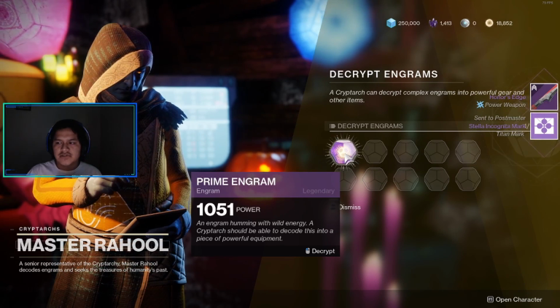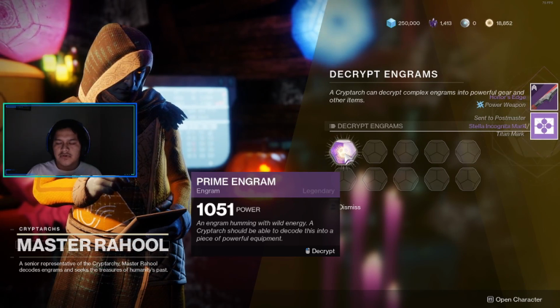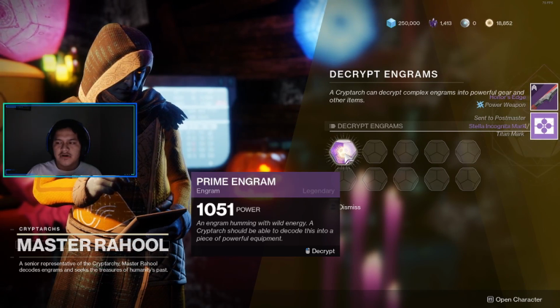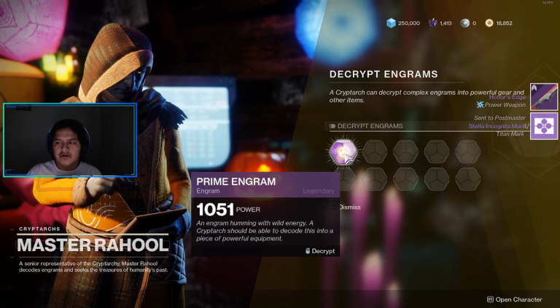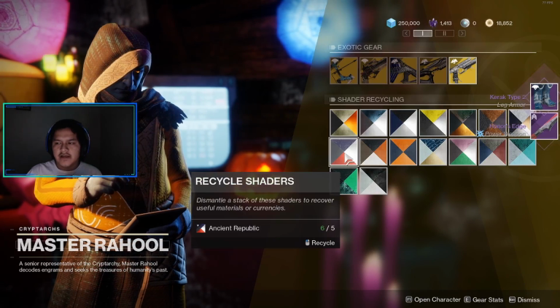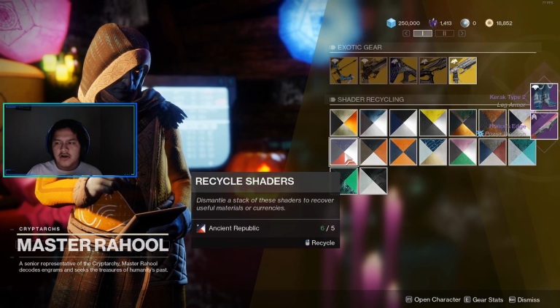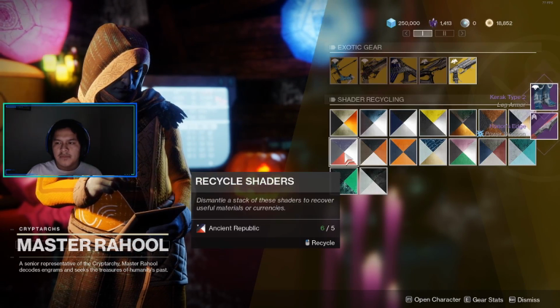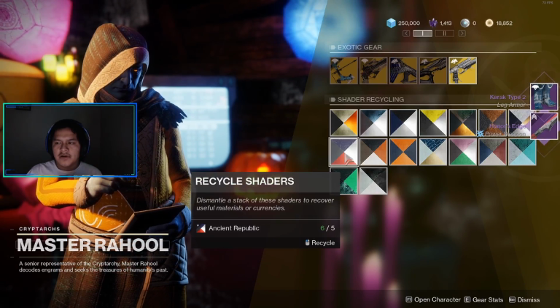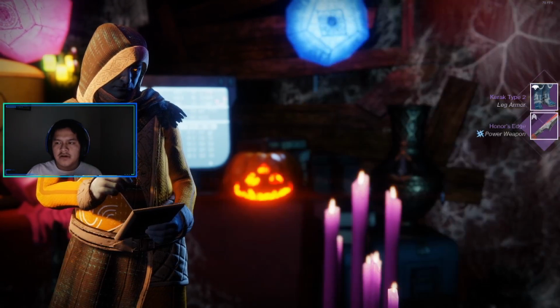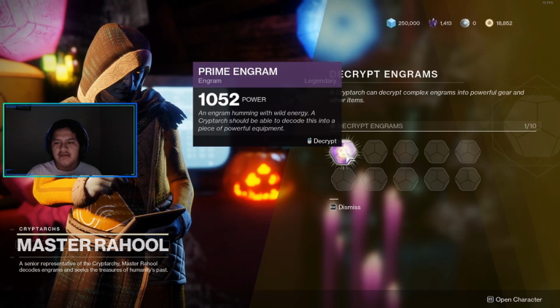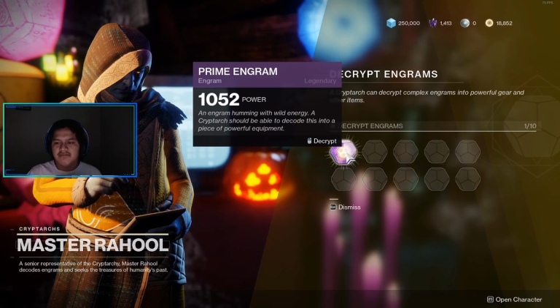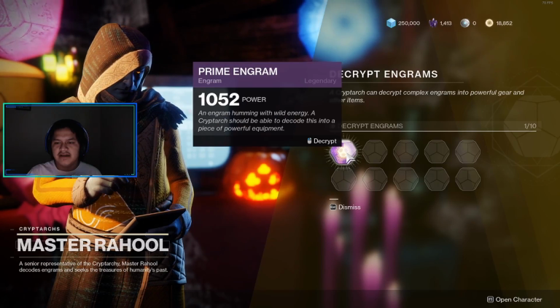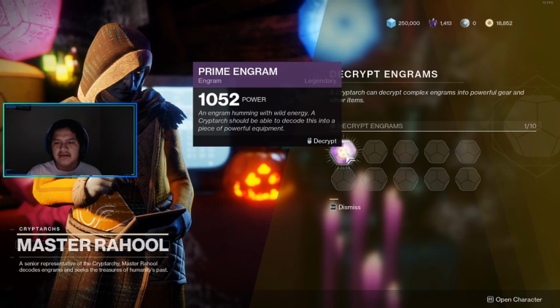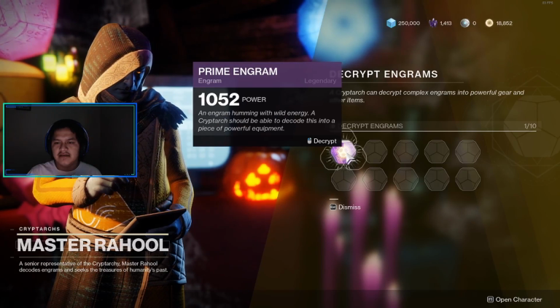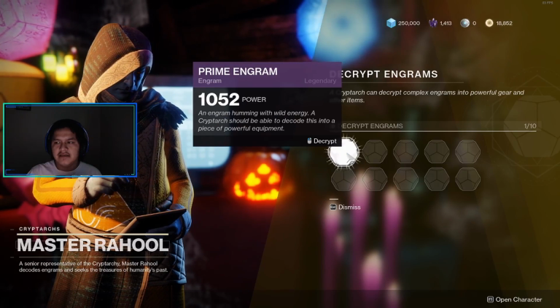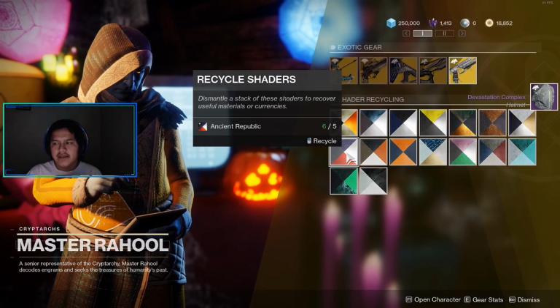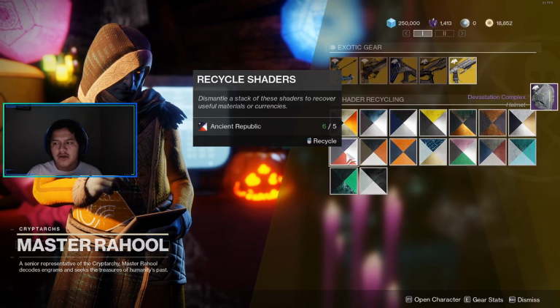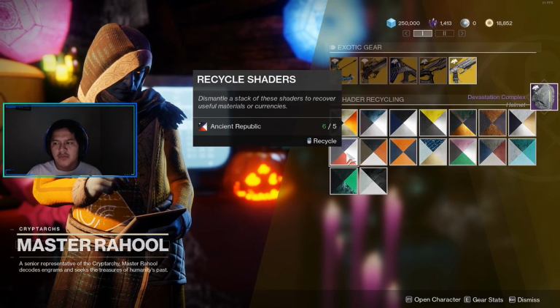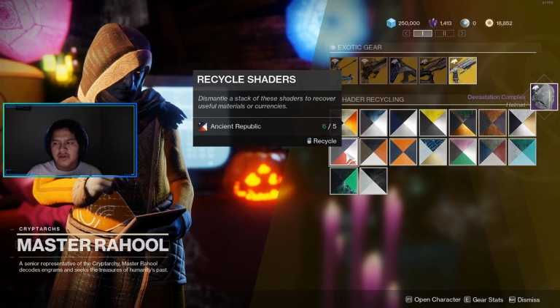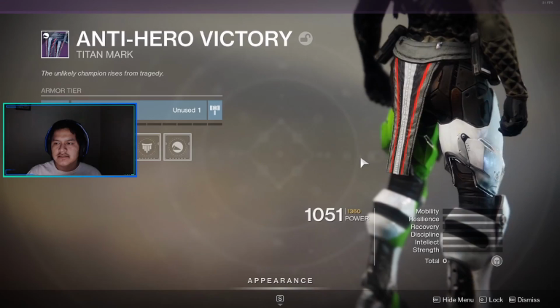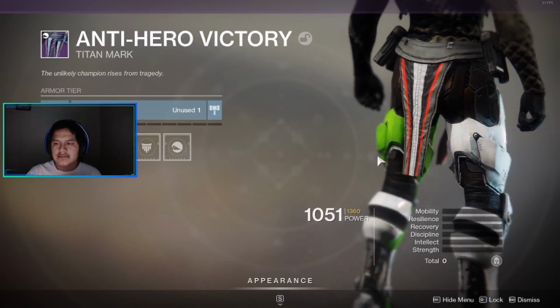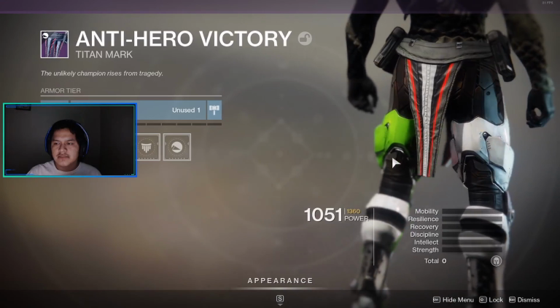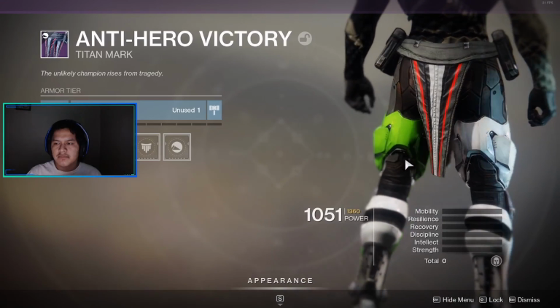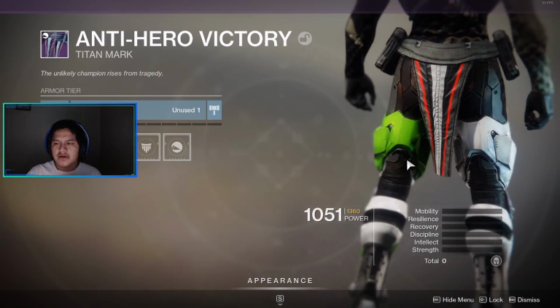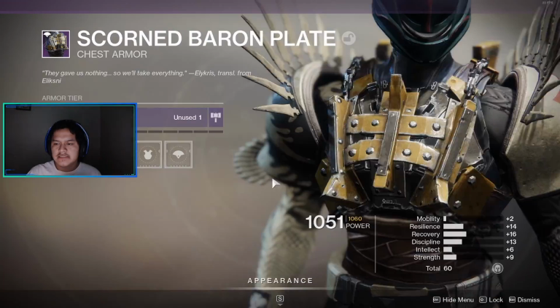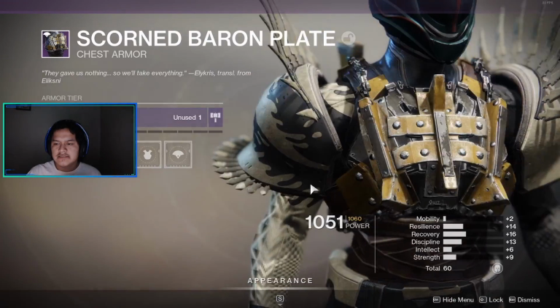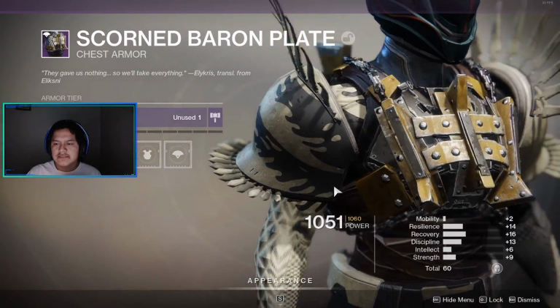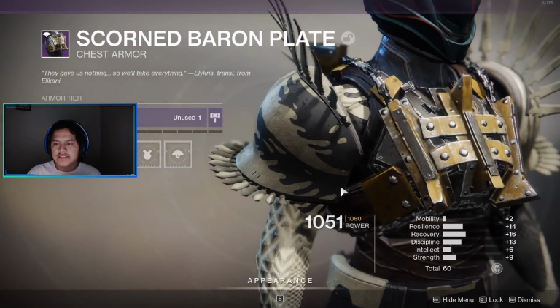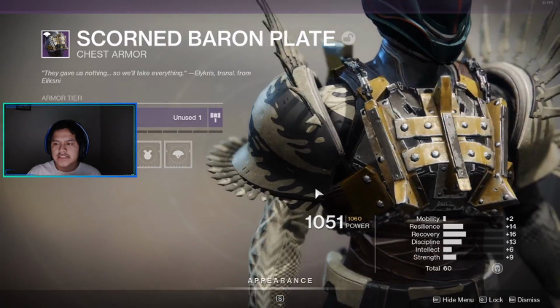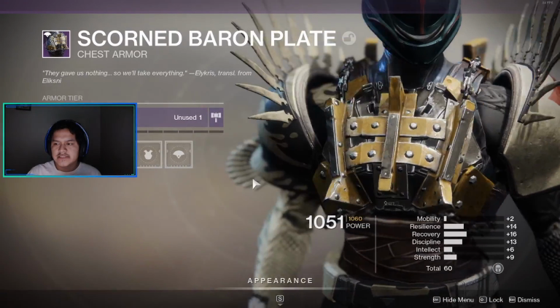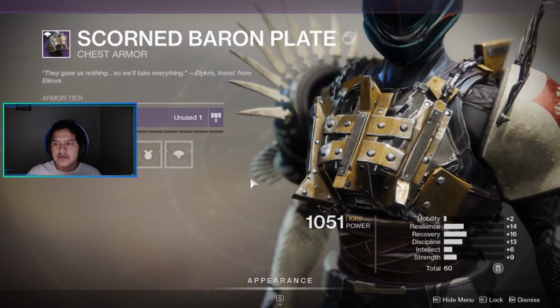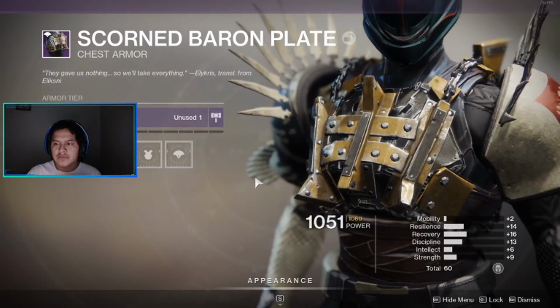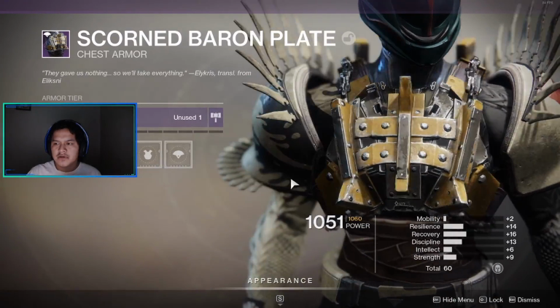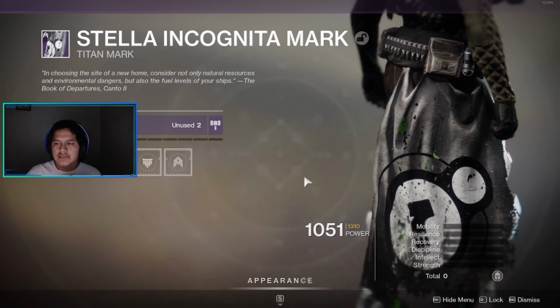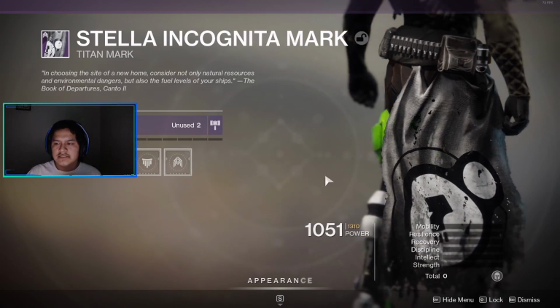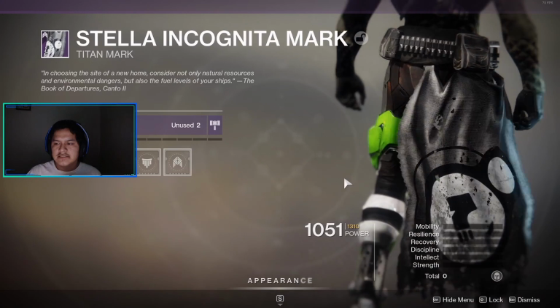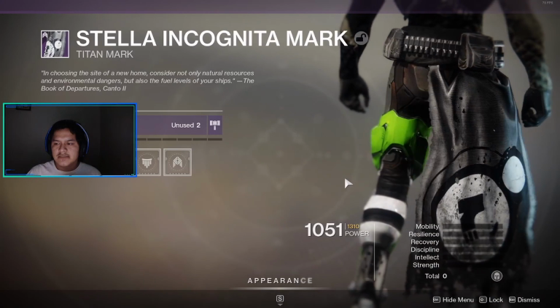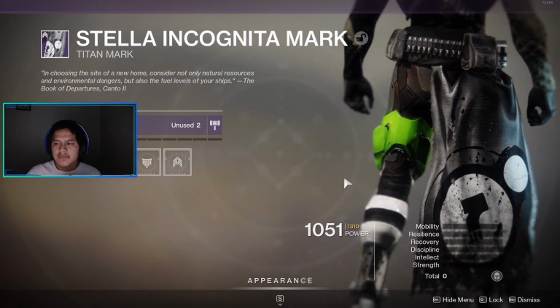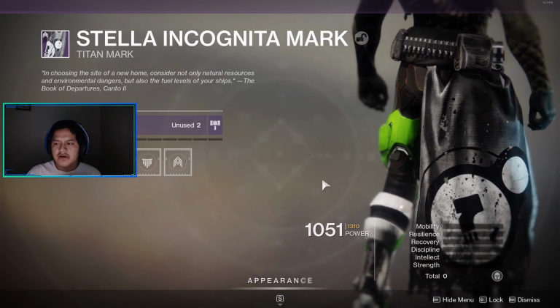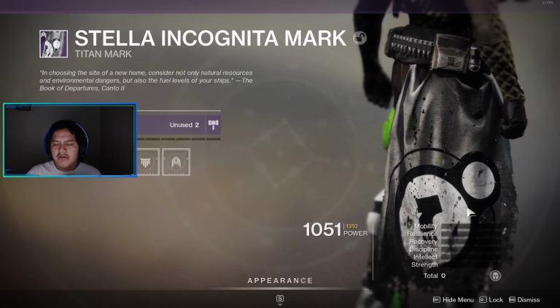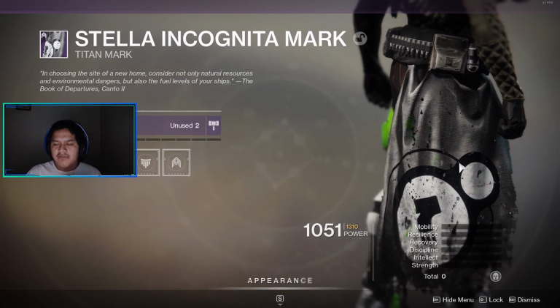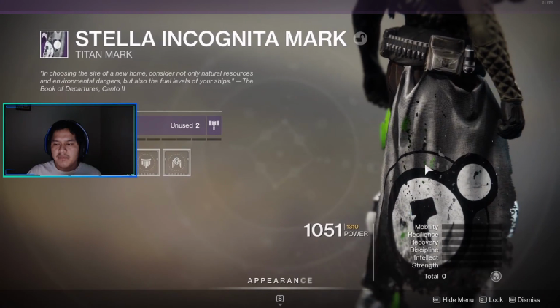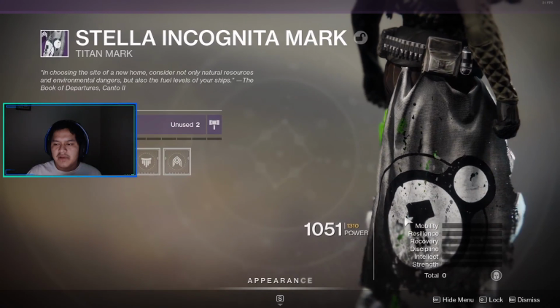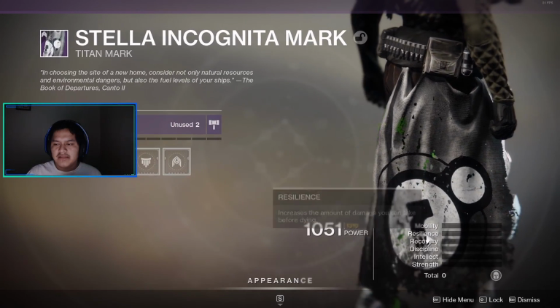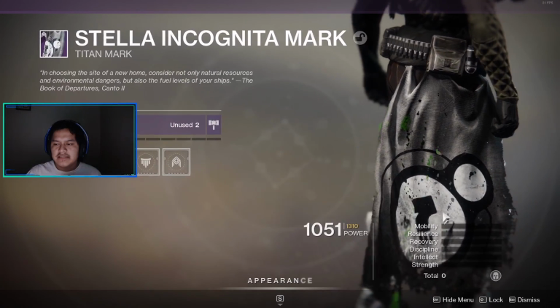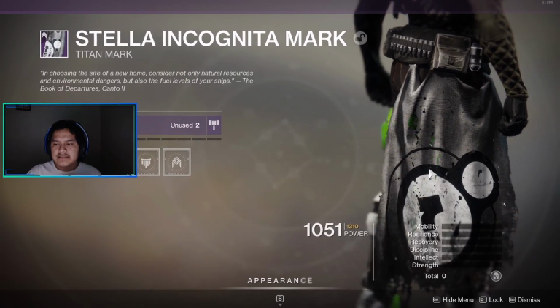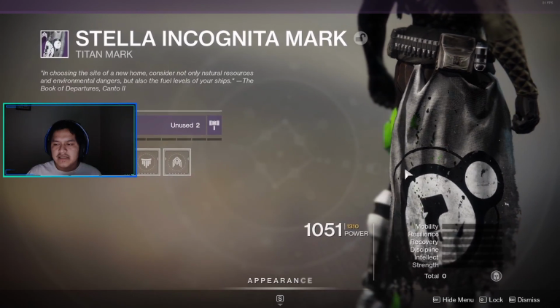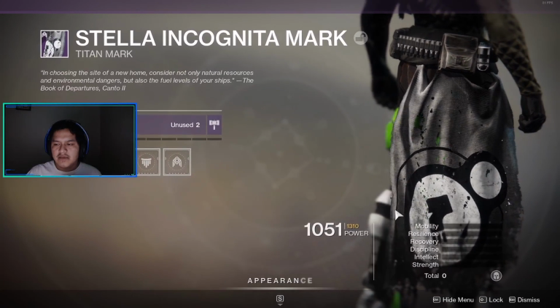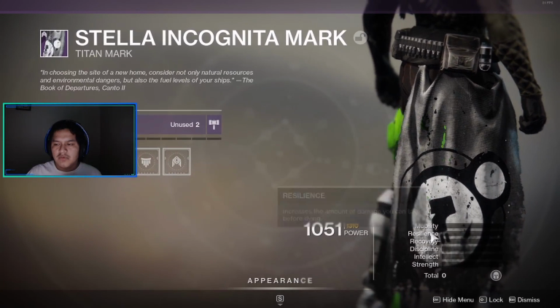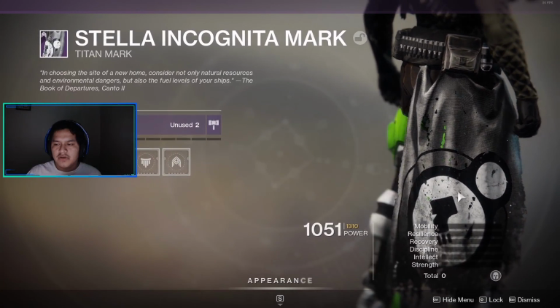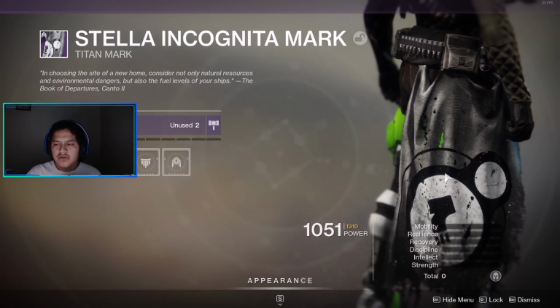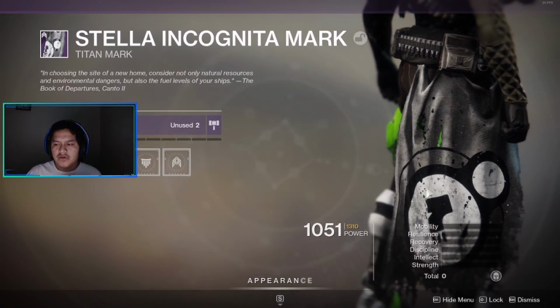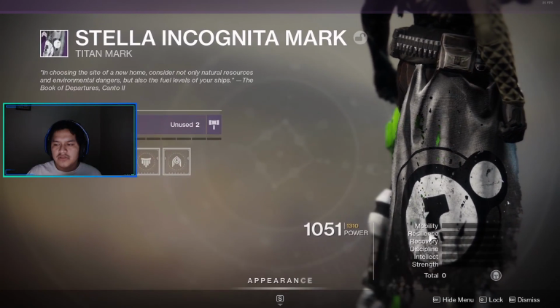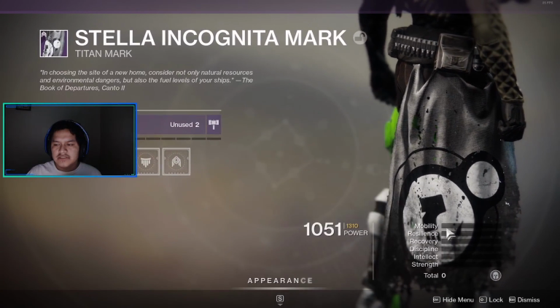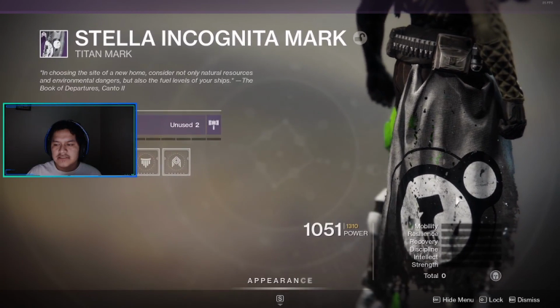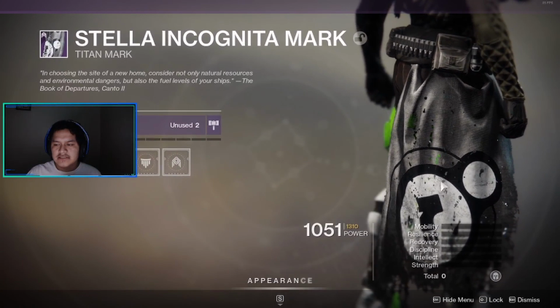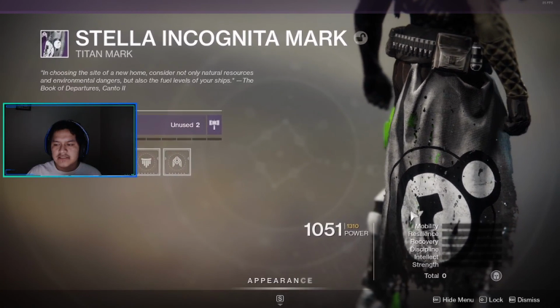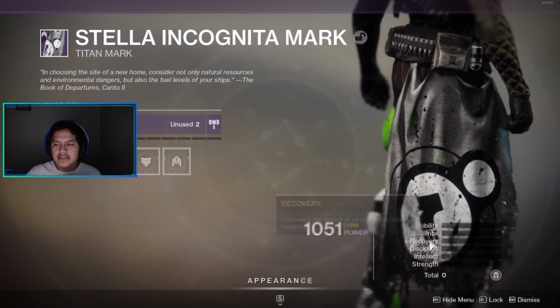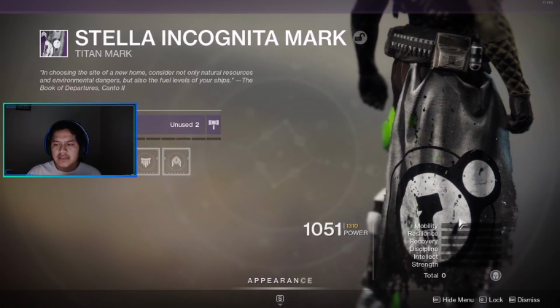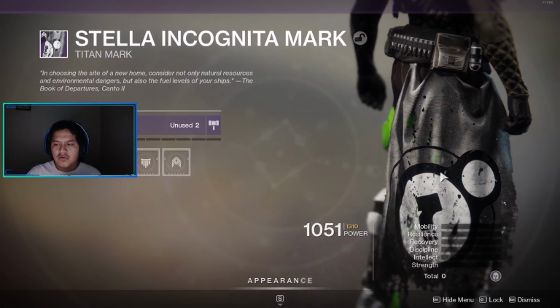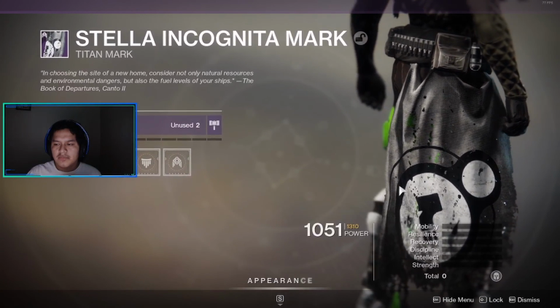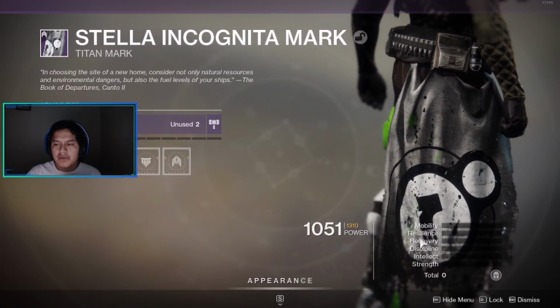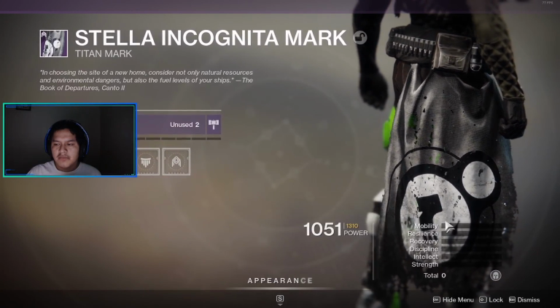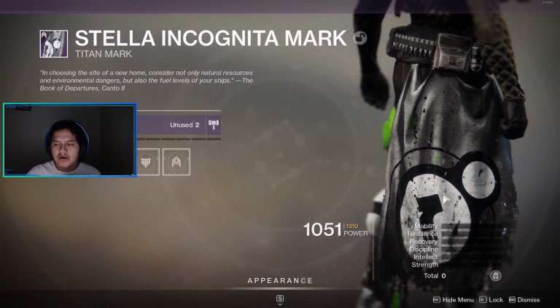A sword, leg armor, and finally a helmet. This is the mark — this is the chest armor. If you play Destiny 1, you know this is a Dead Orbit mark.